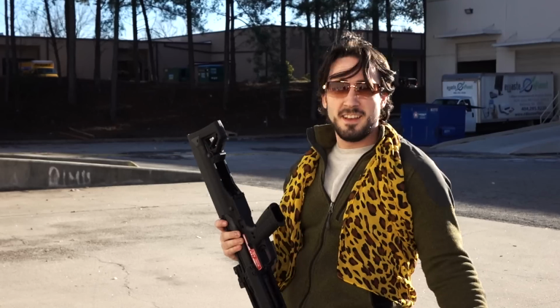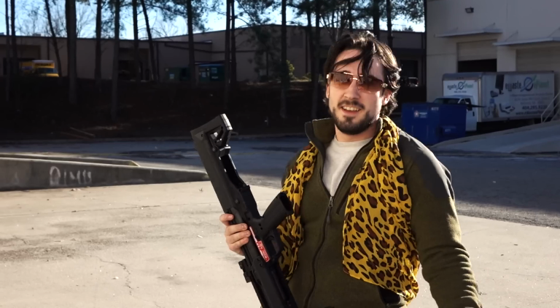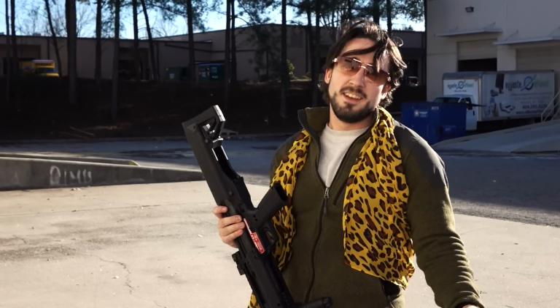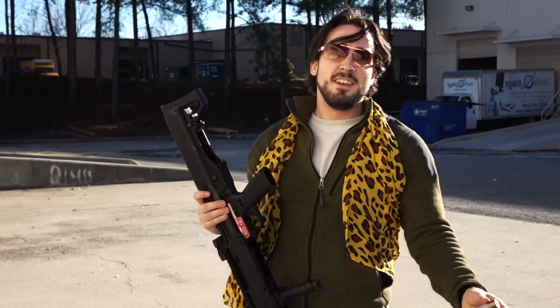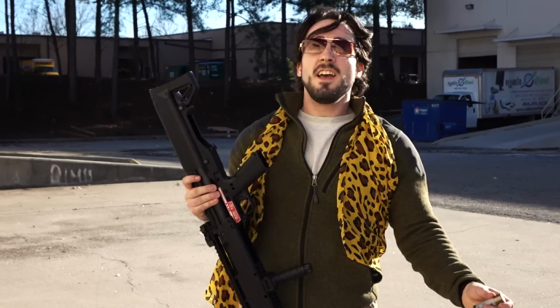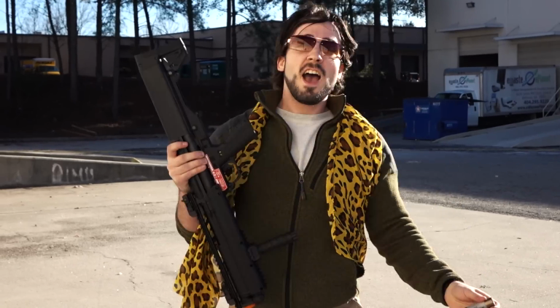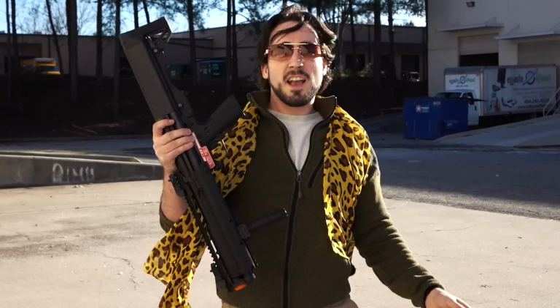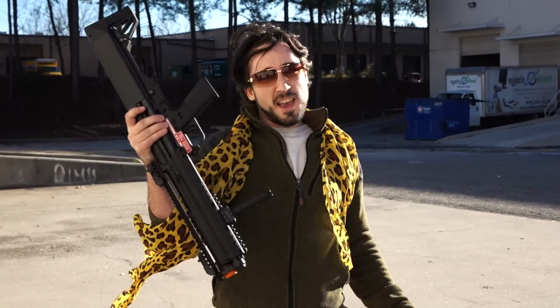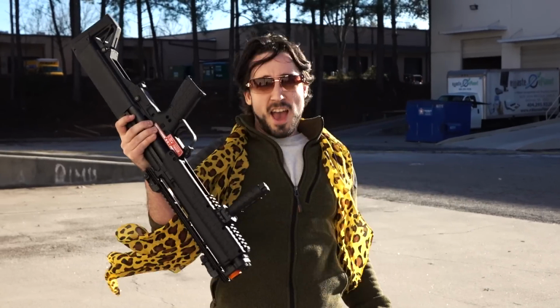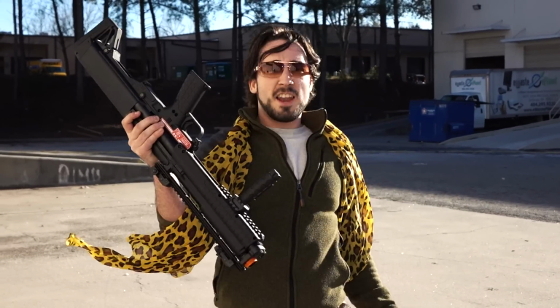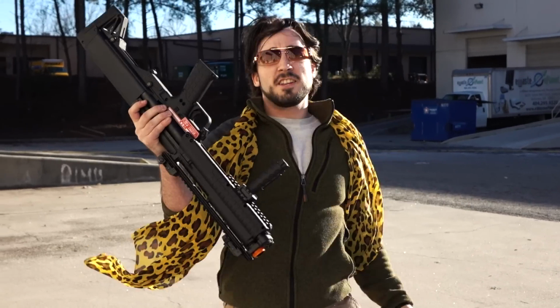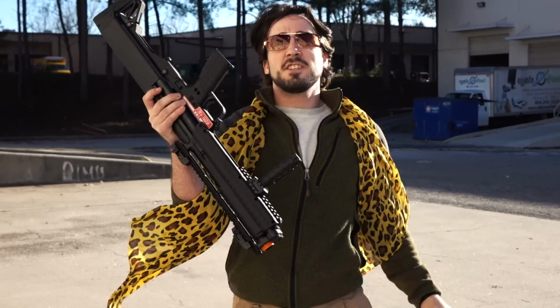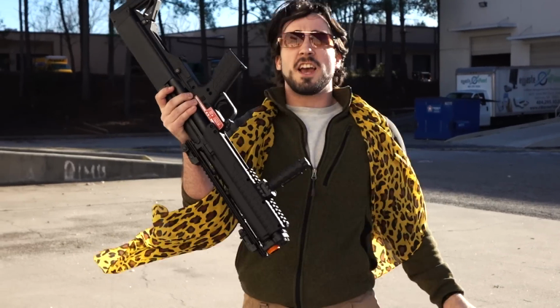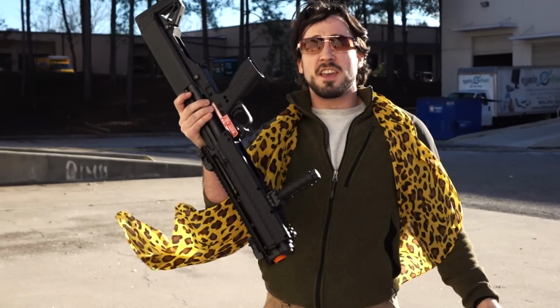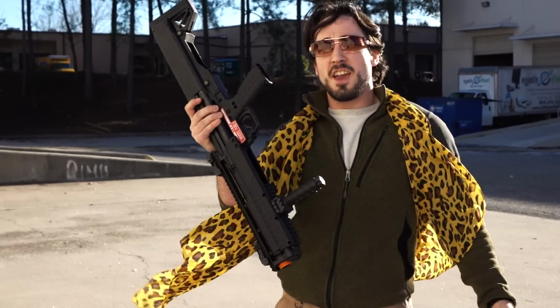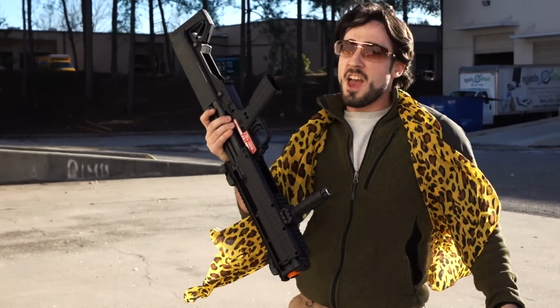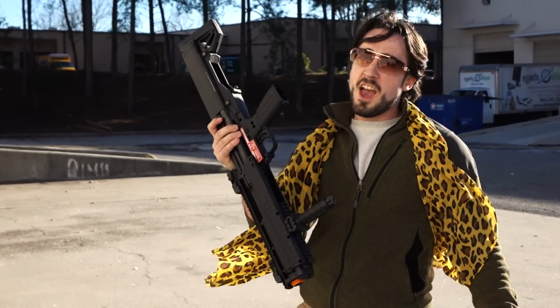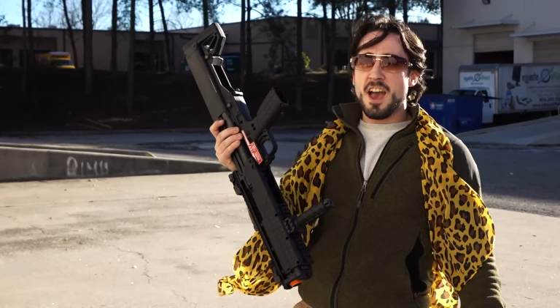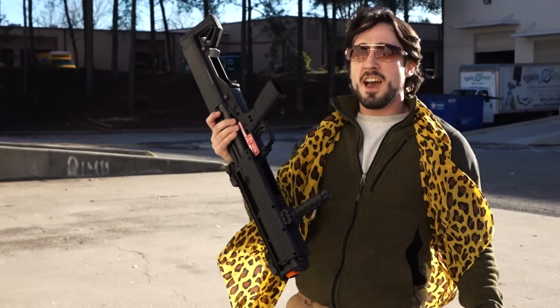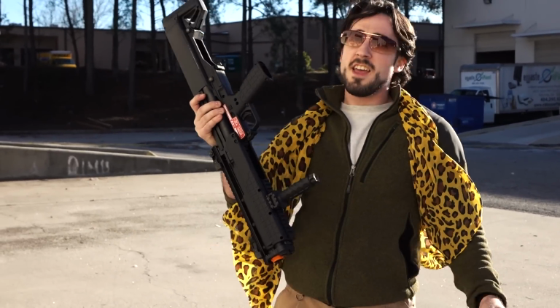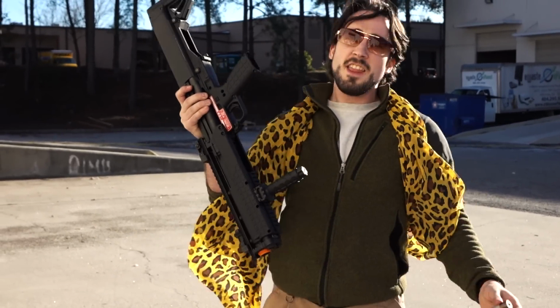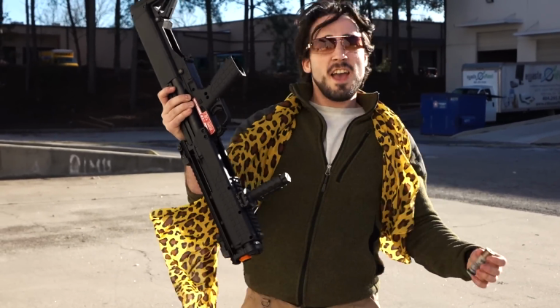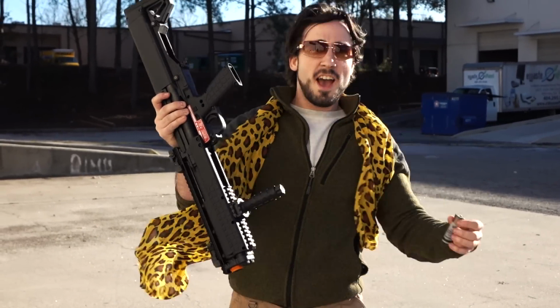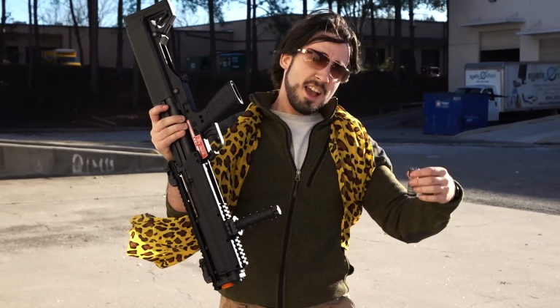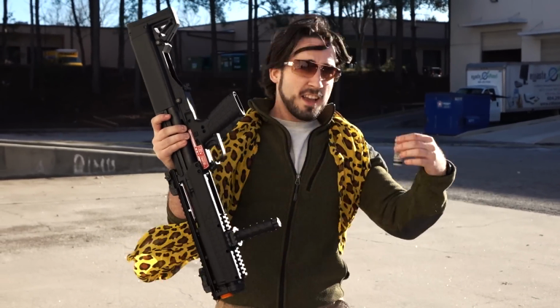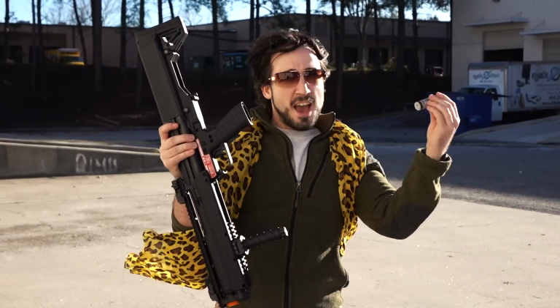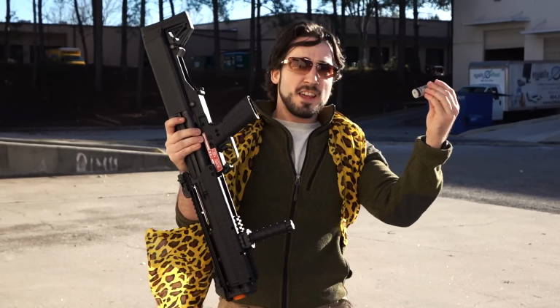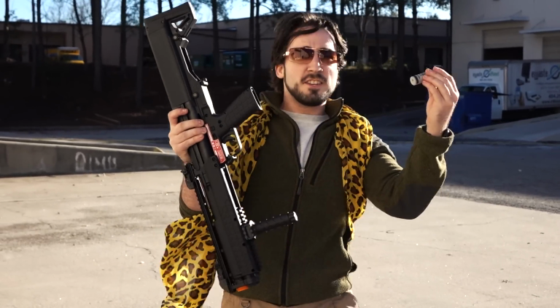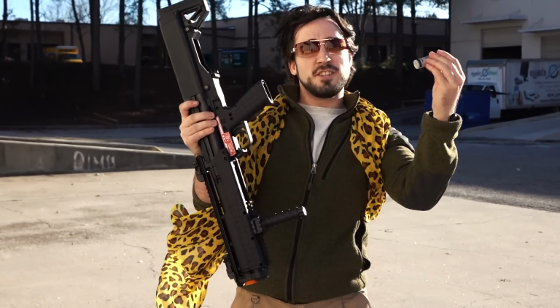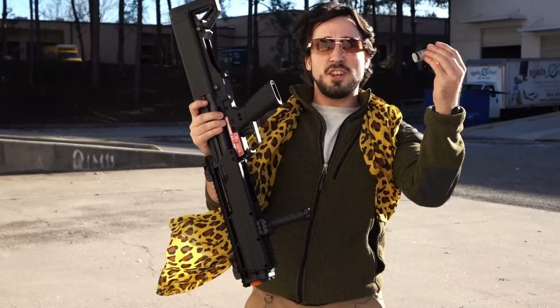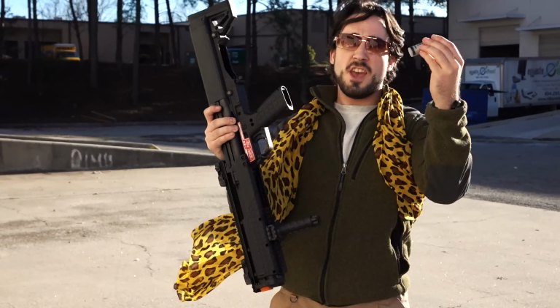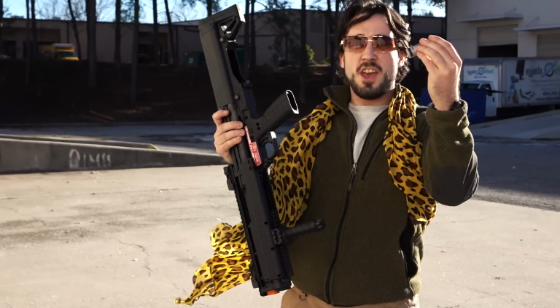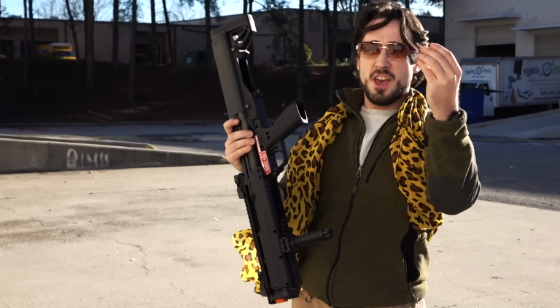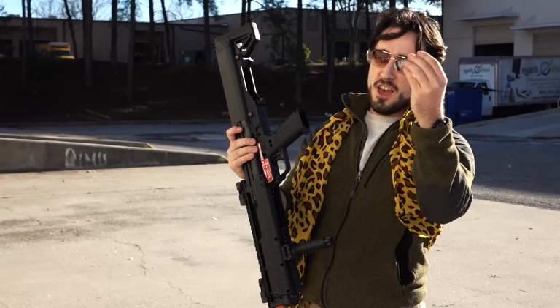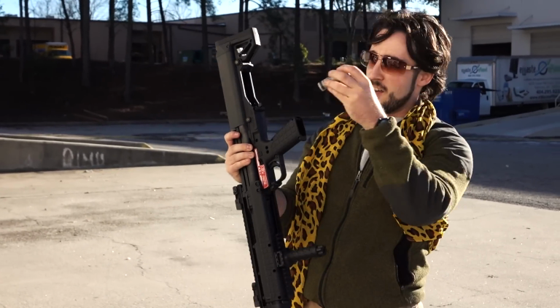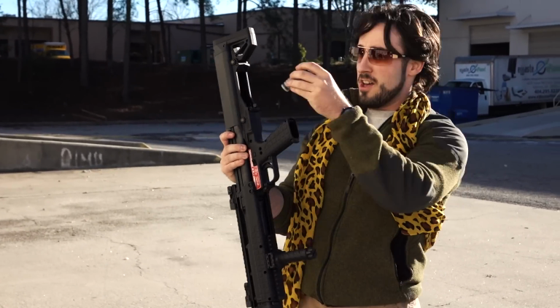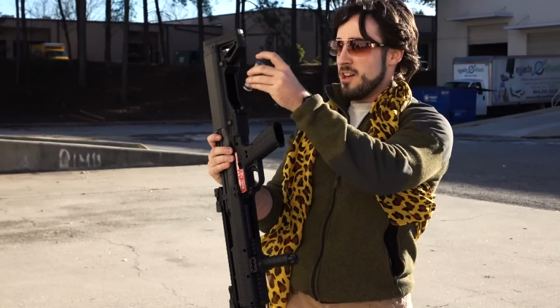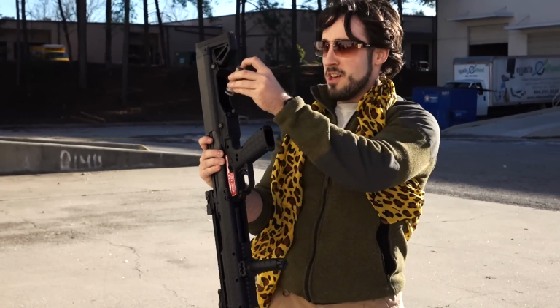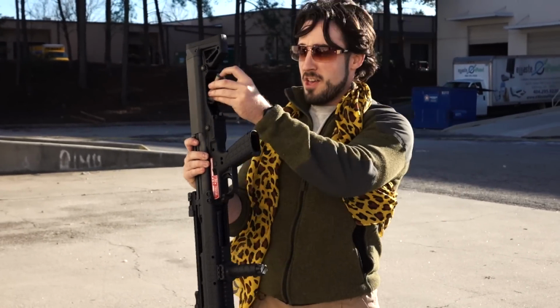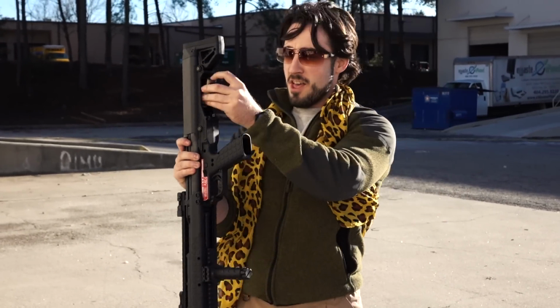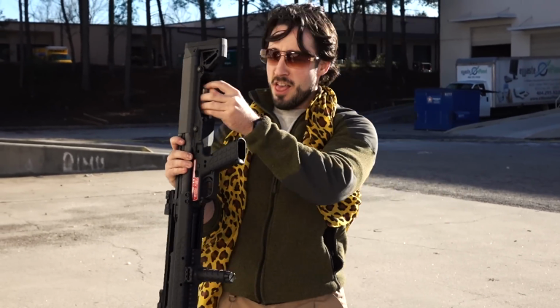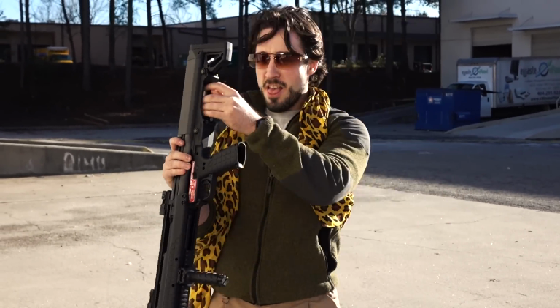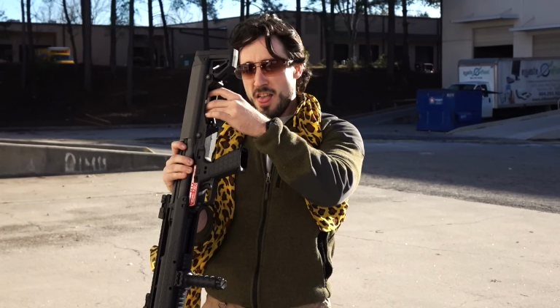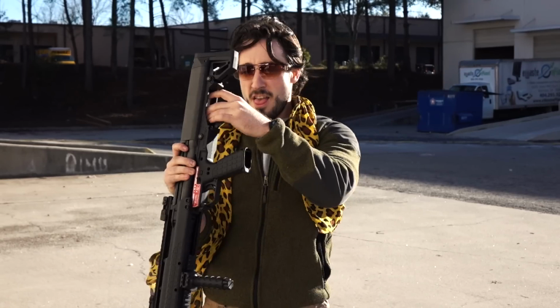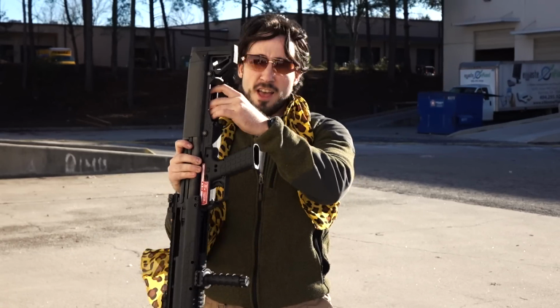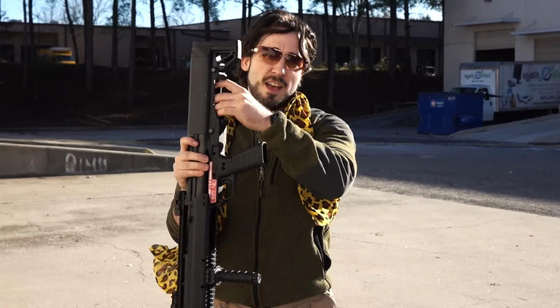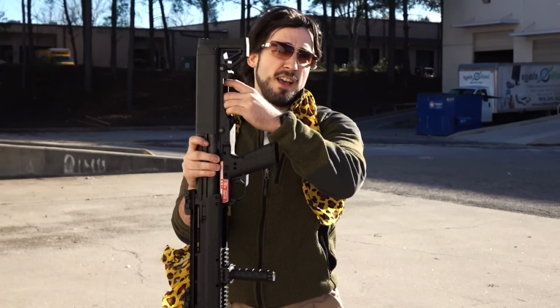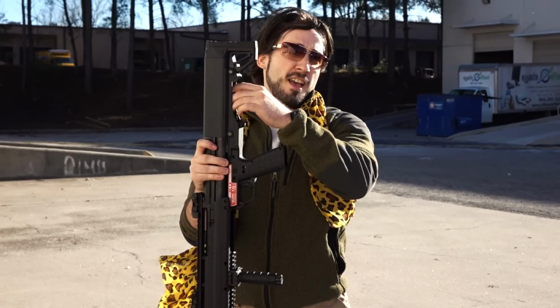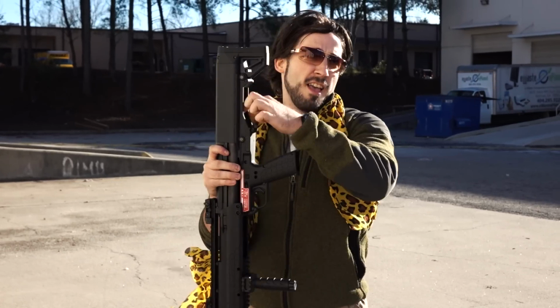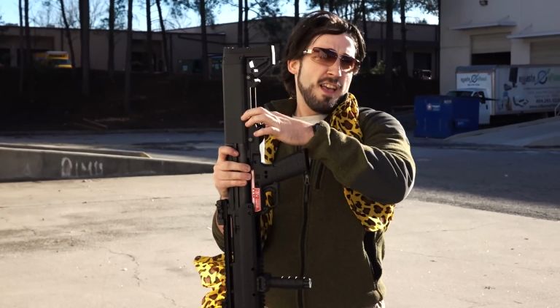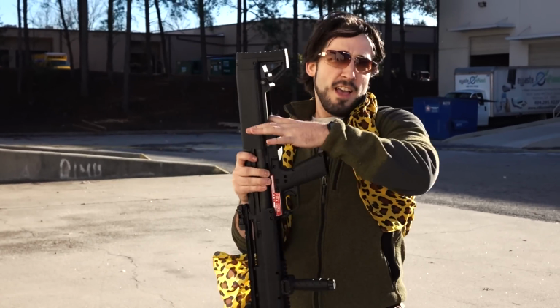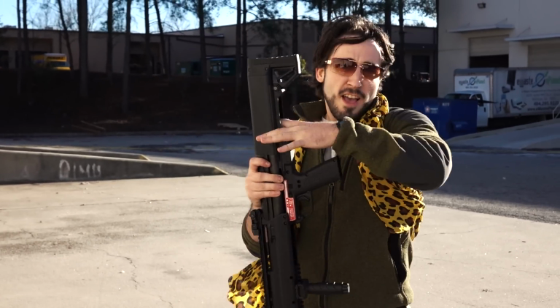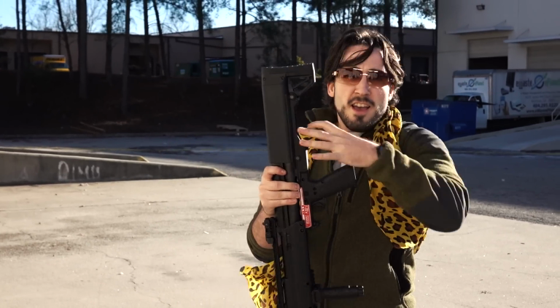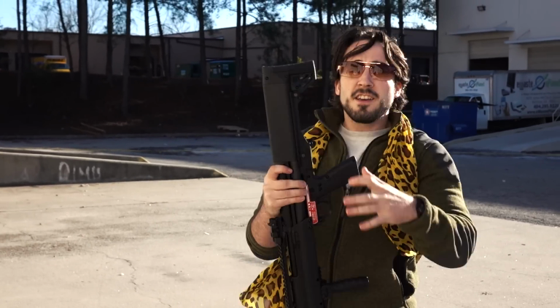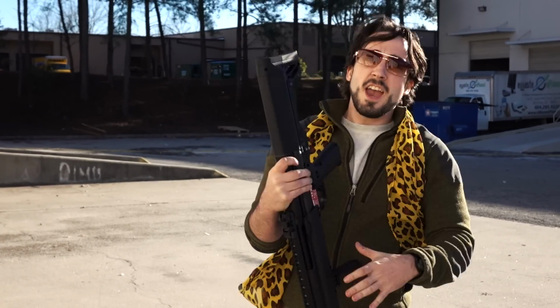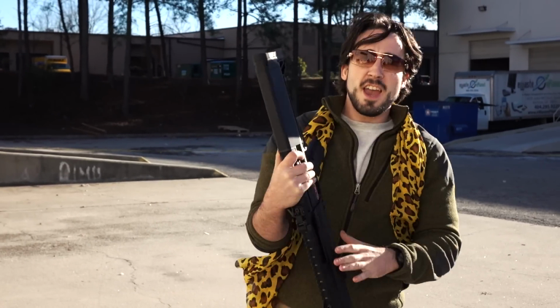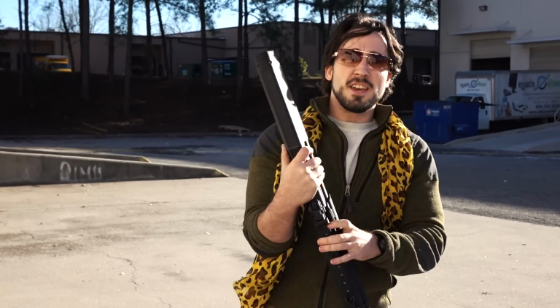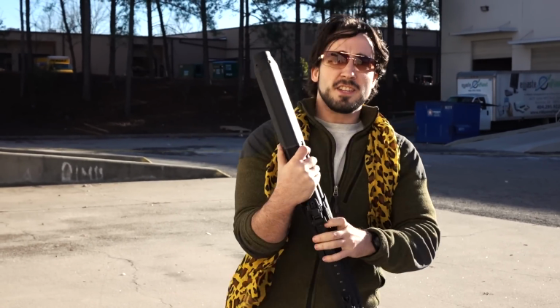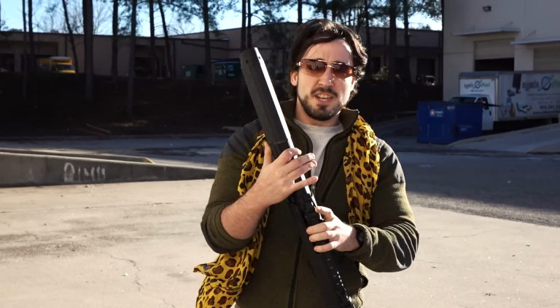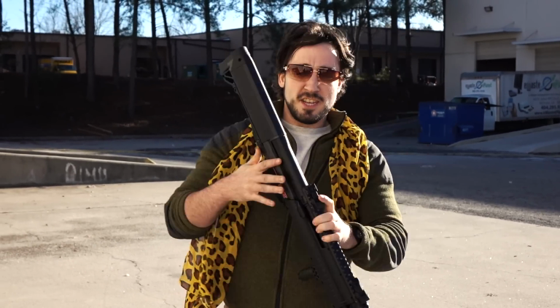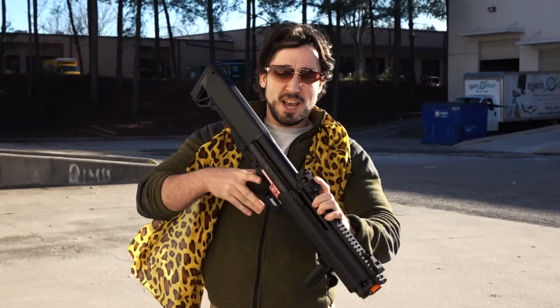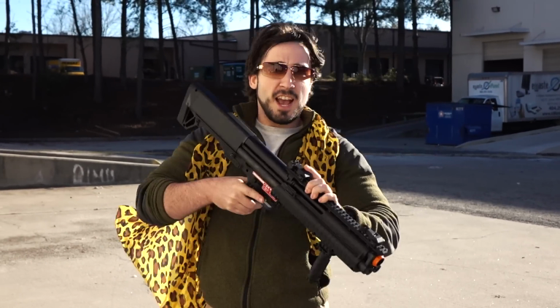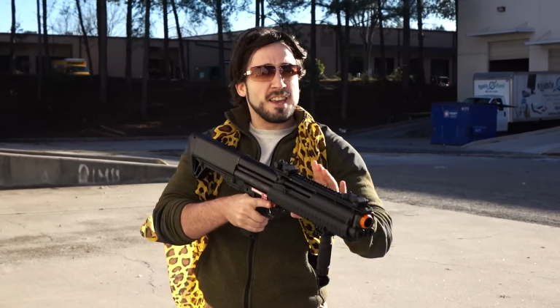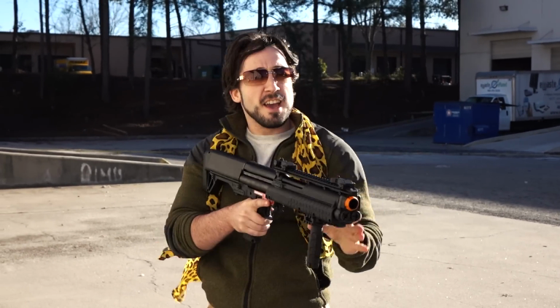I got a shotgun. I got a shell. KSG shotgun.